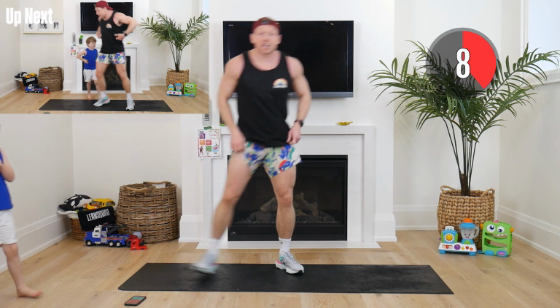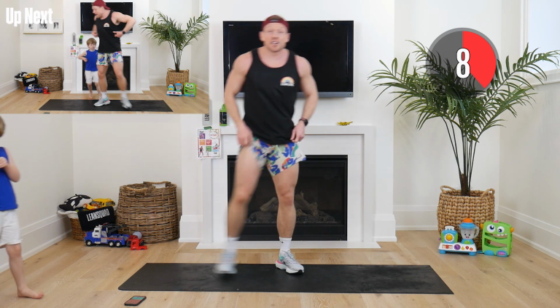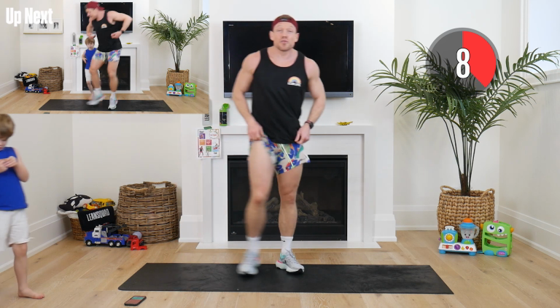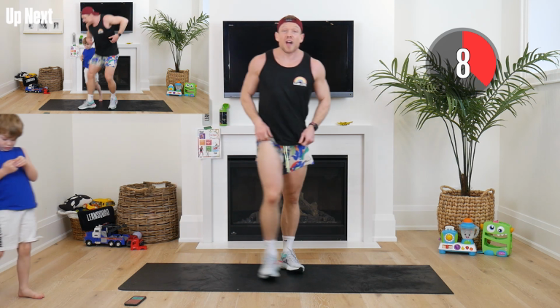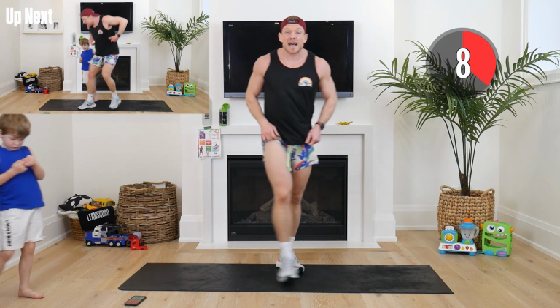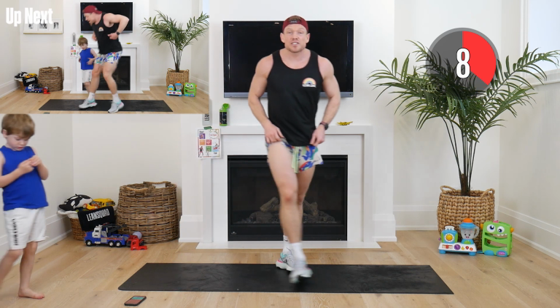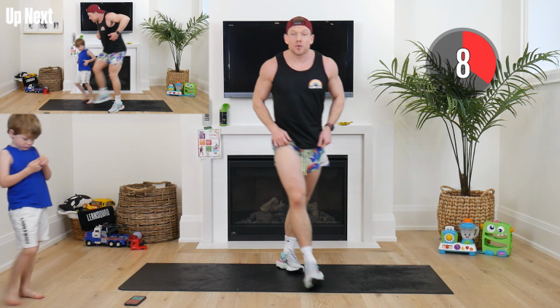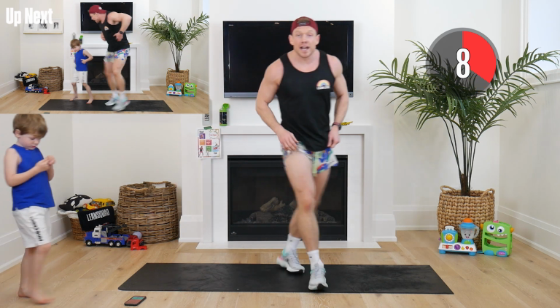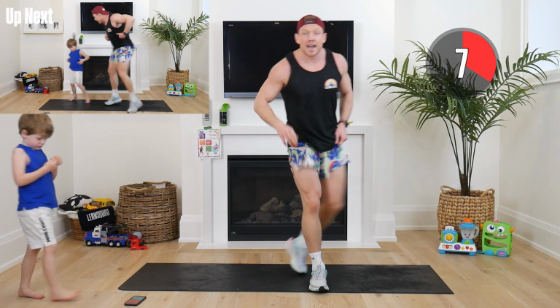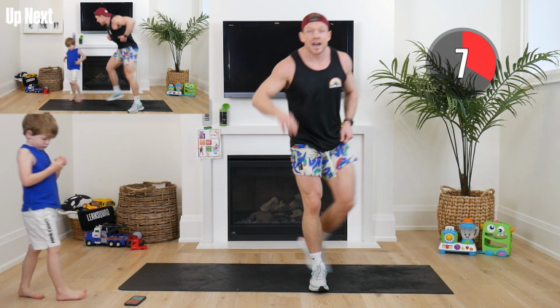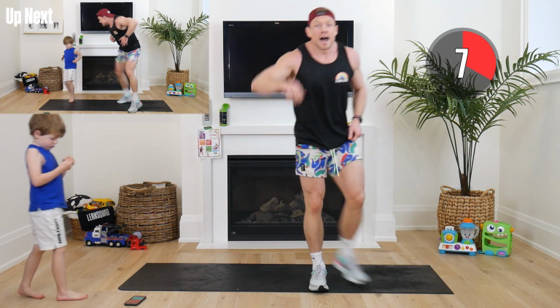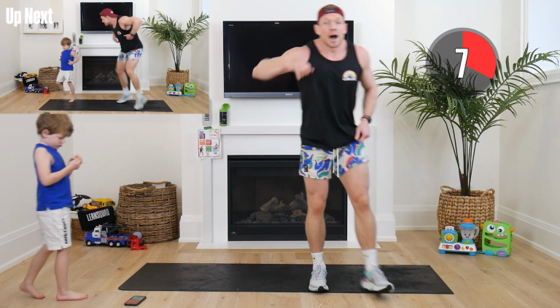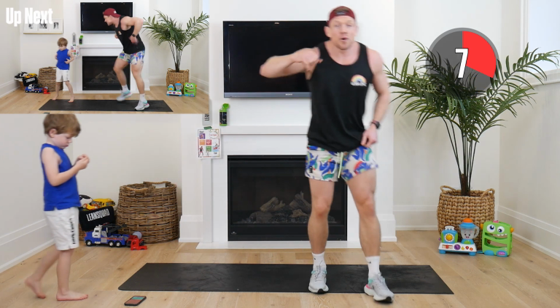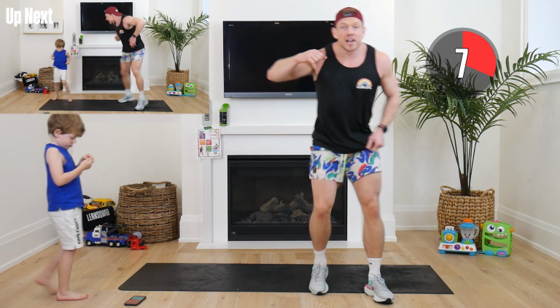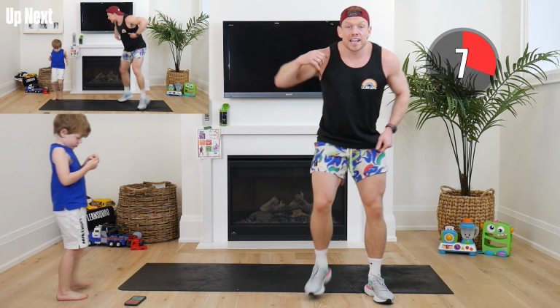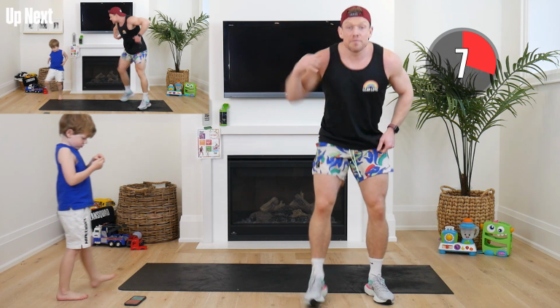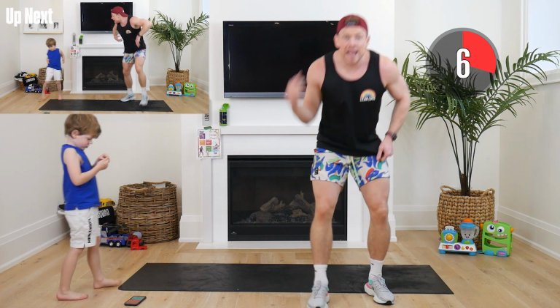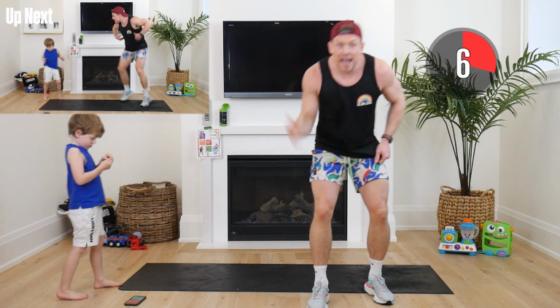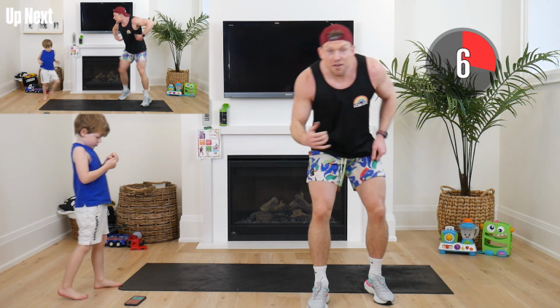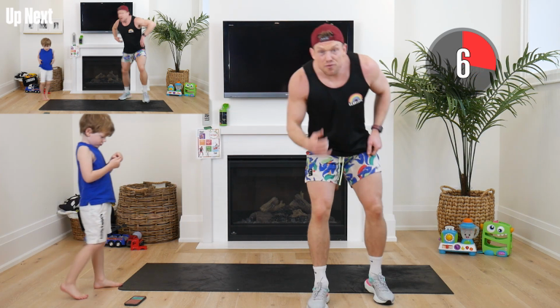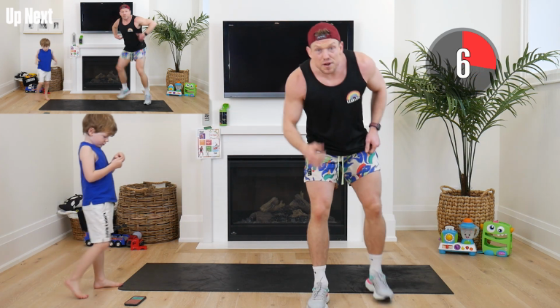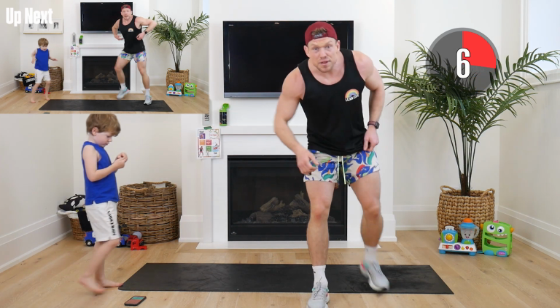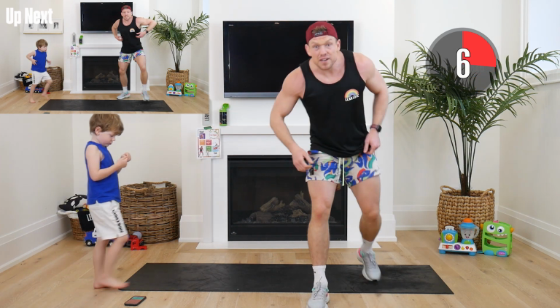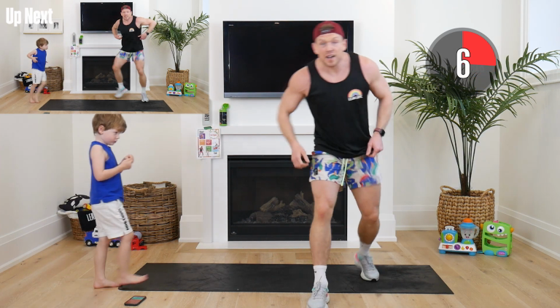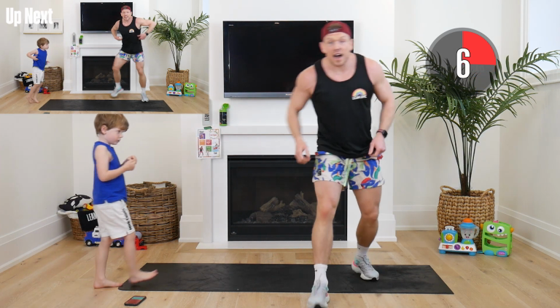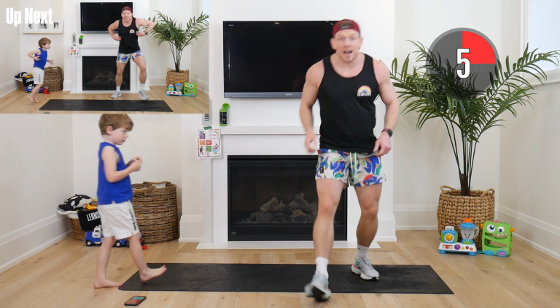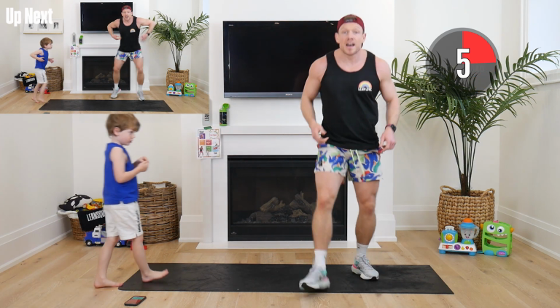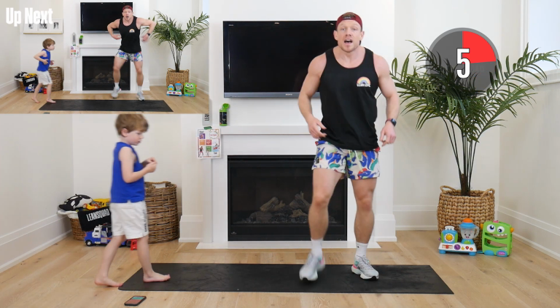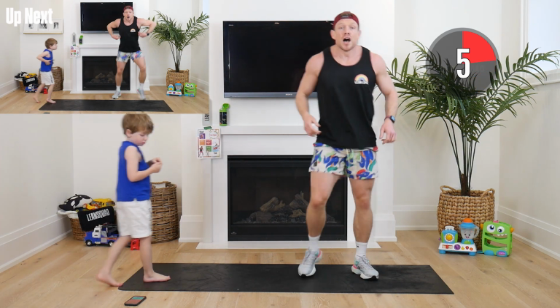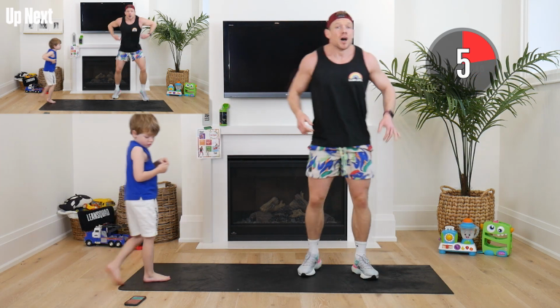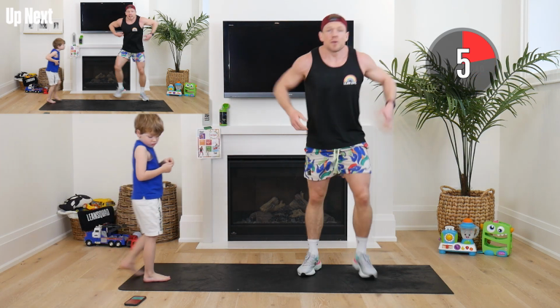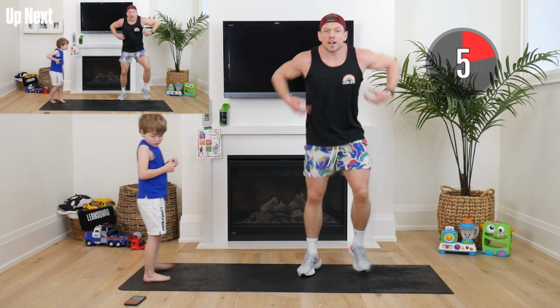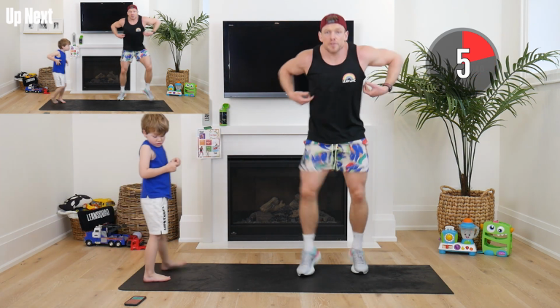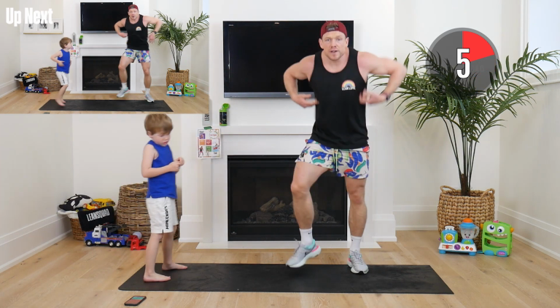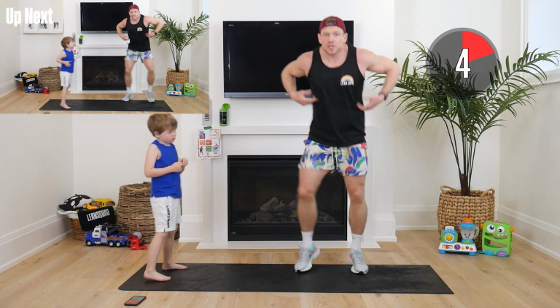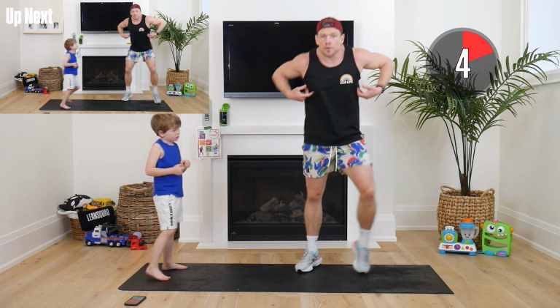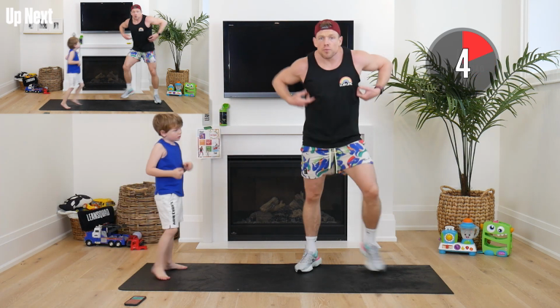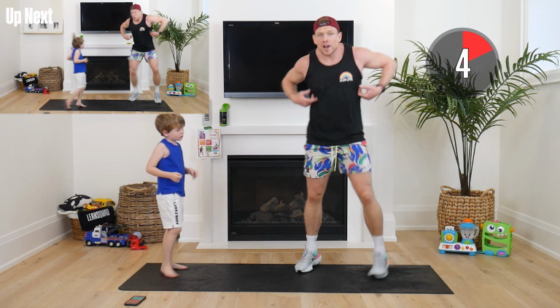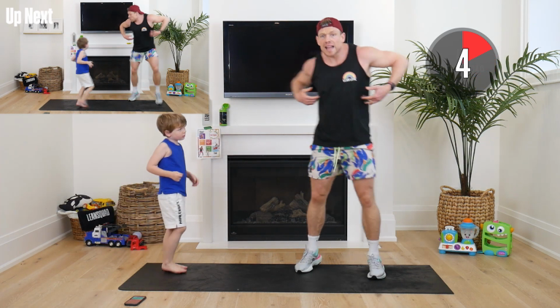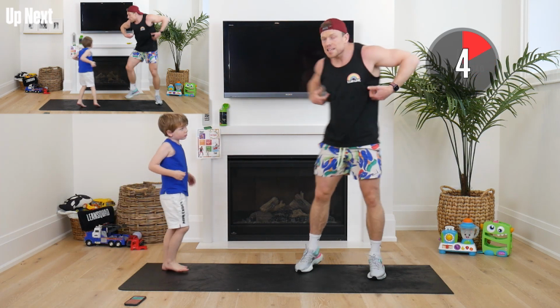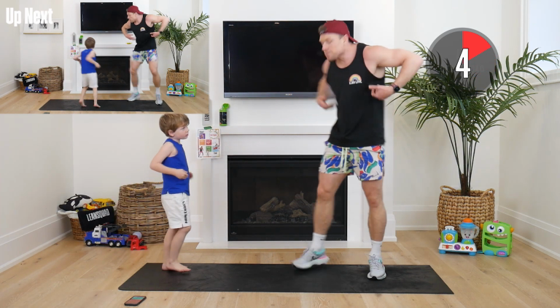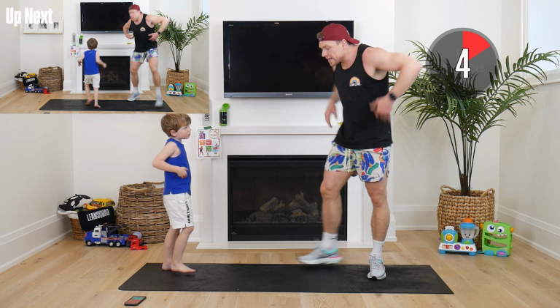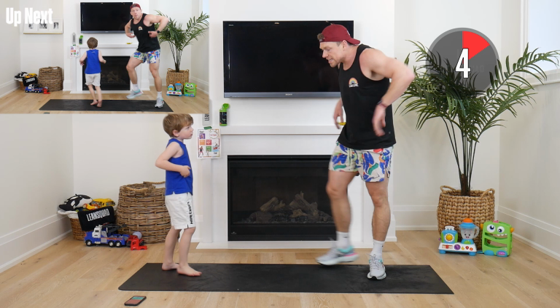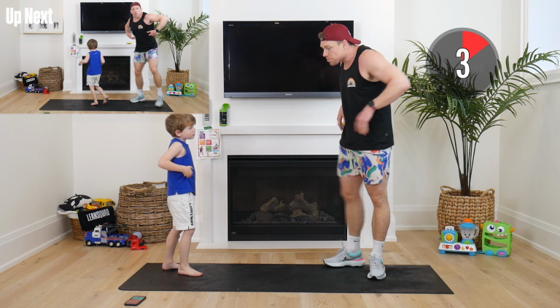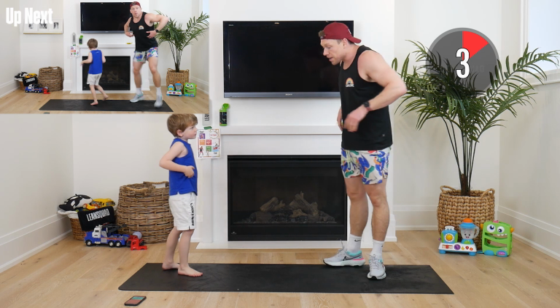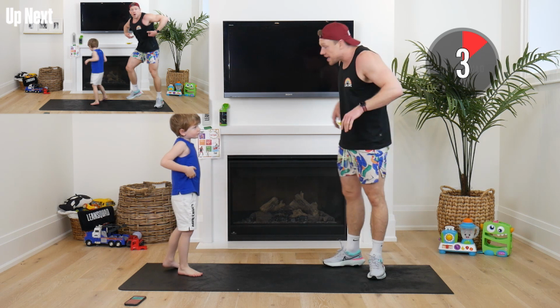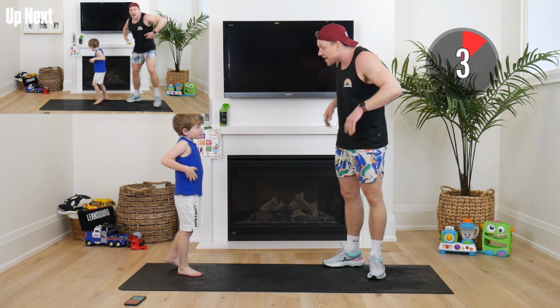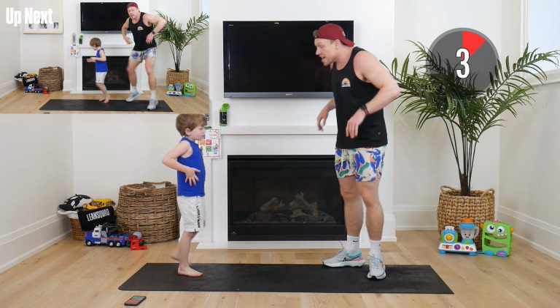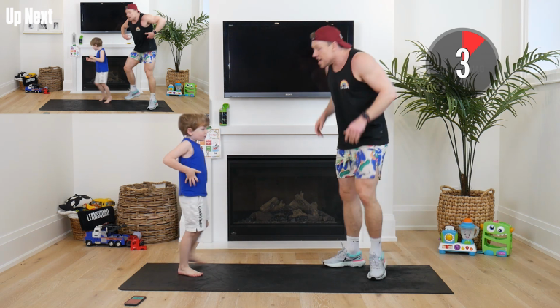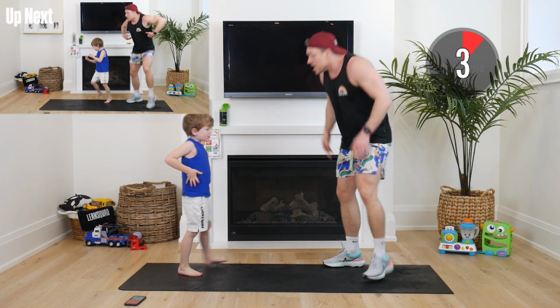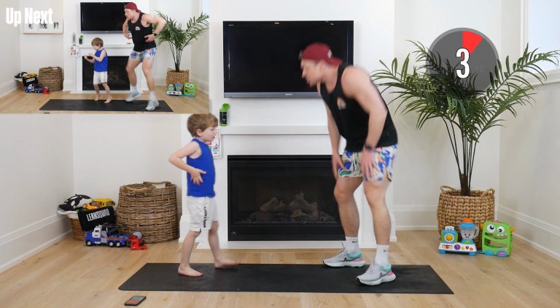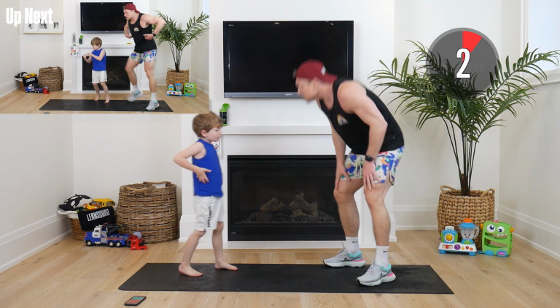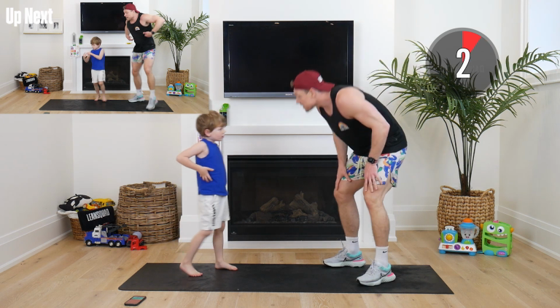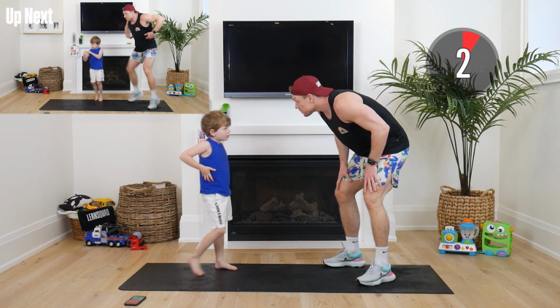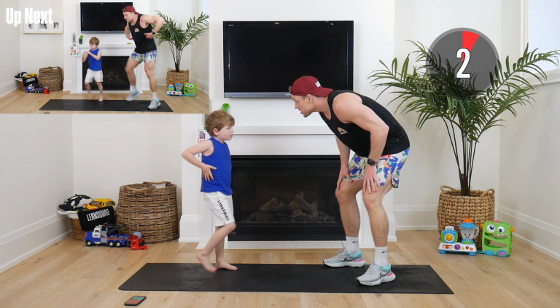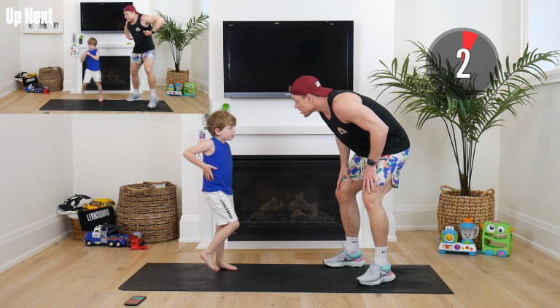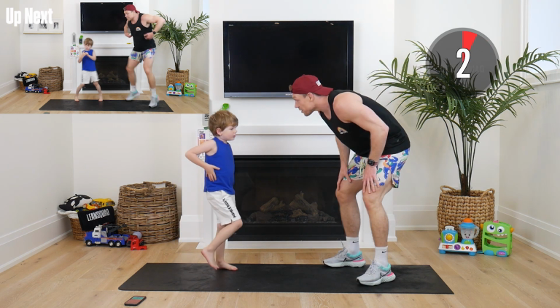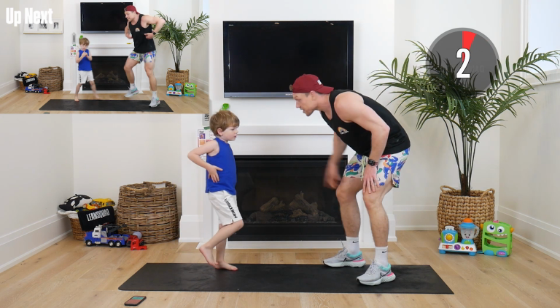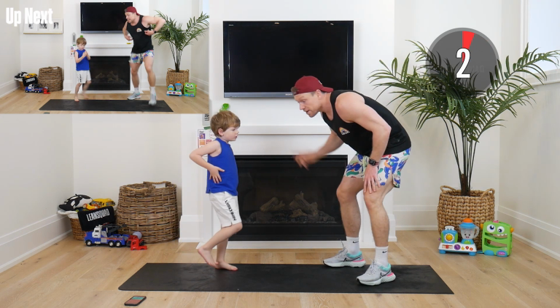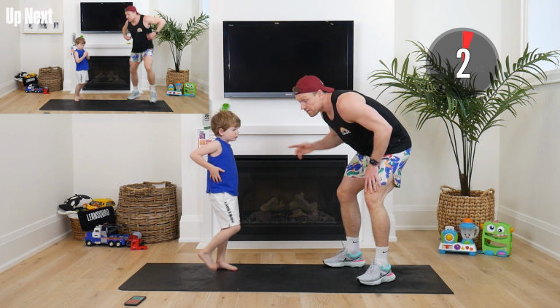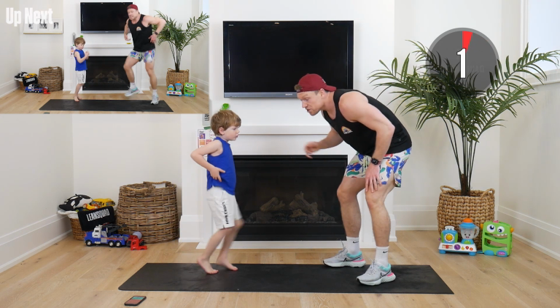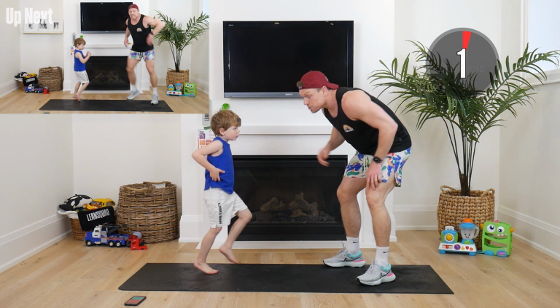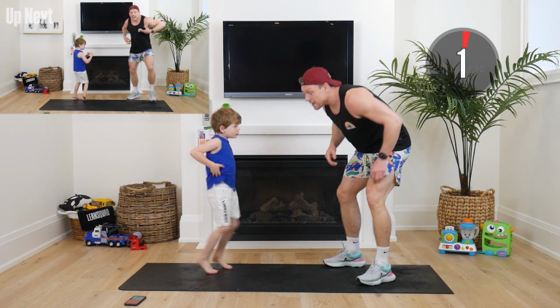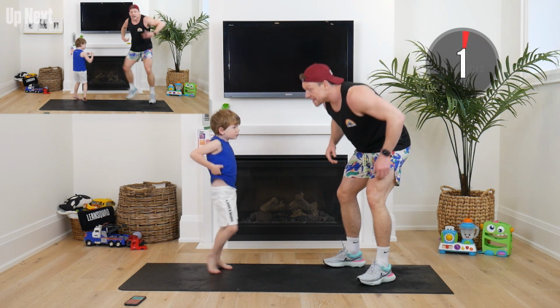We're going to do the last one — give me everything you got. We're going to finish with one last monkey sprint, just like we started.